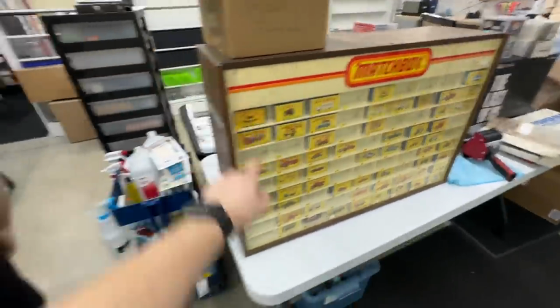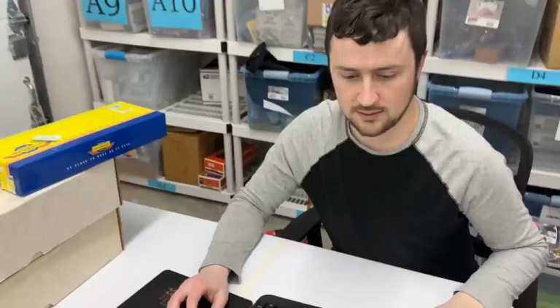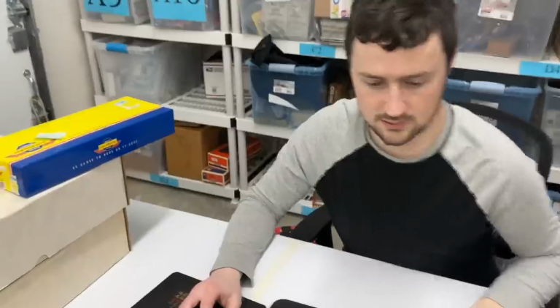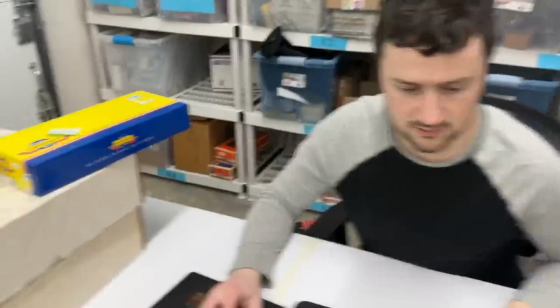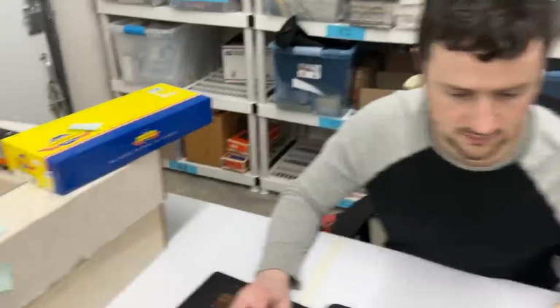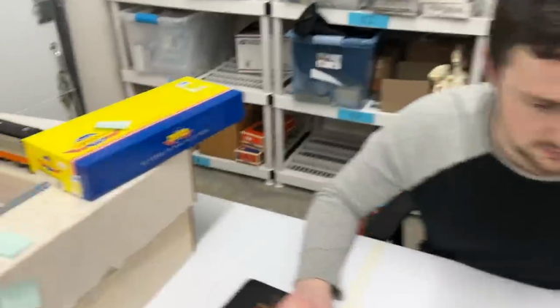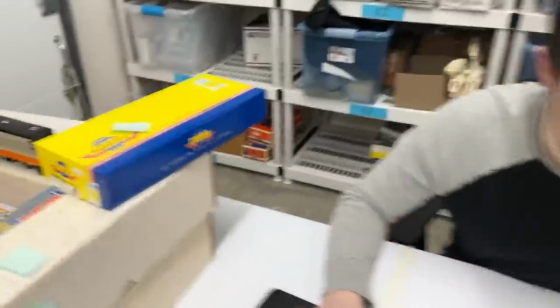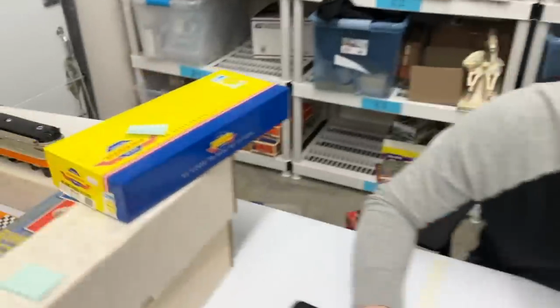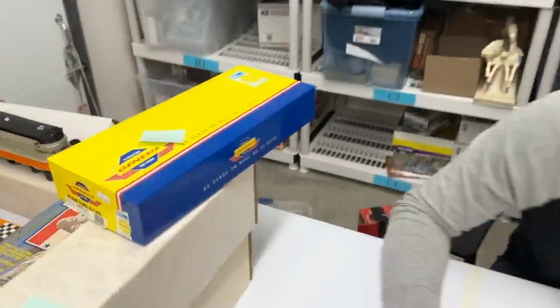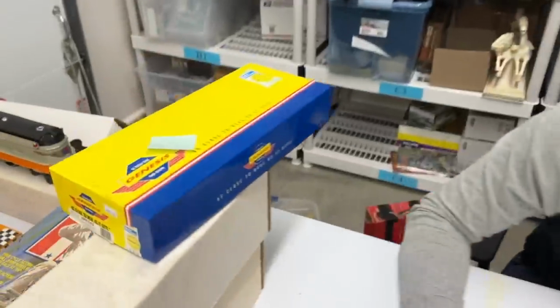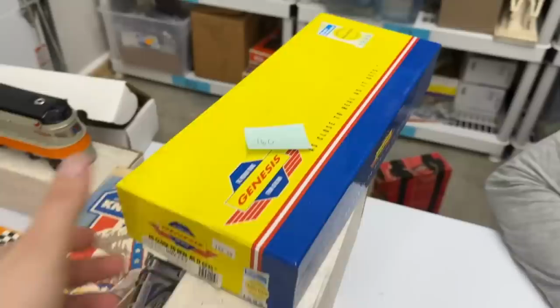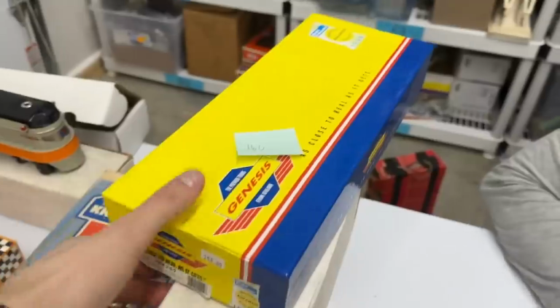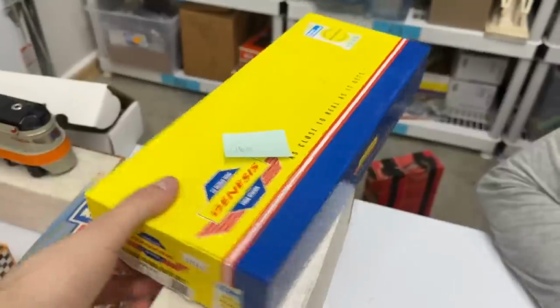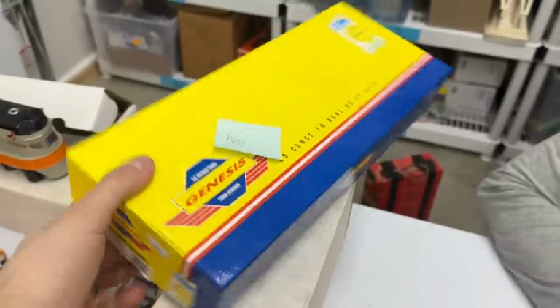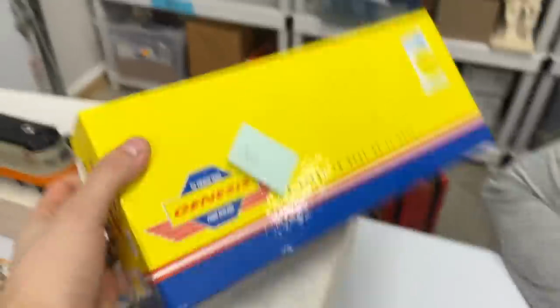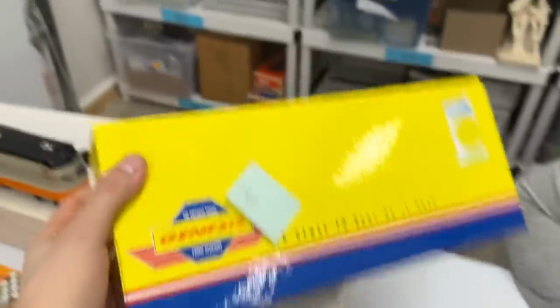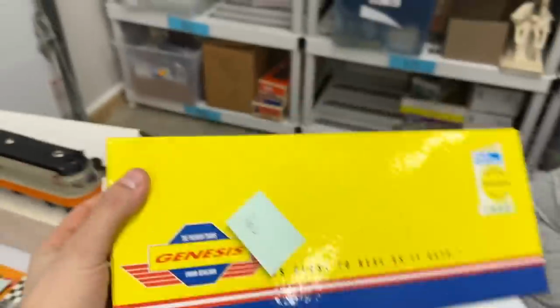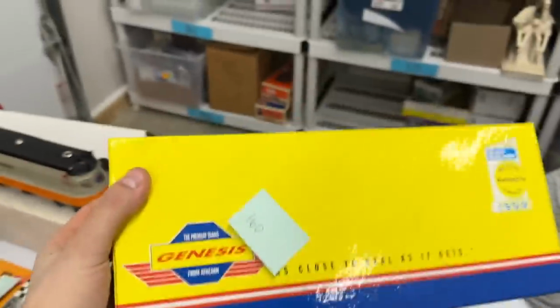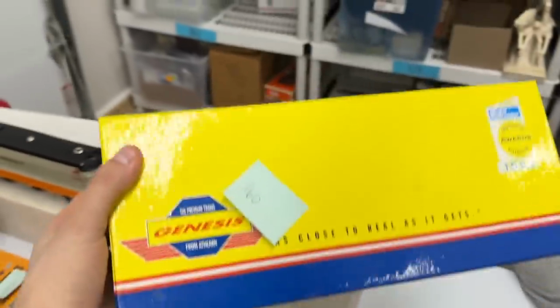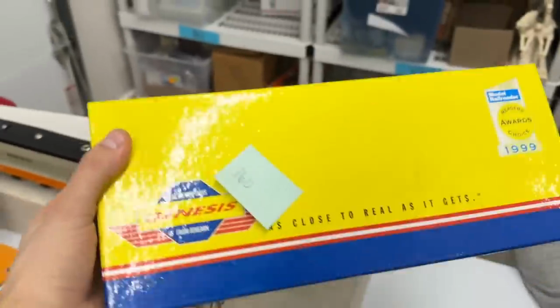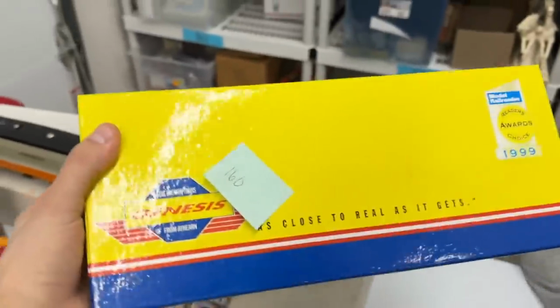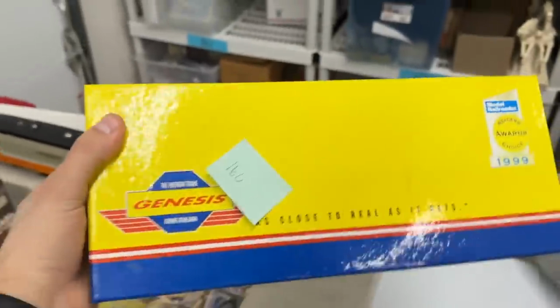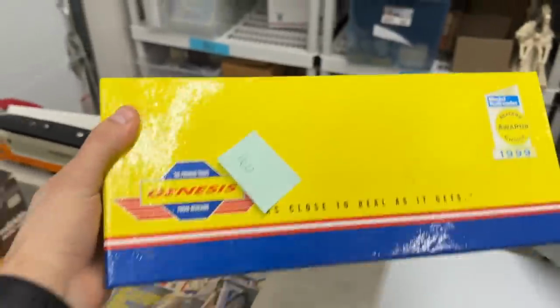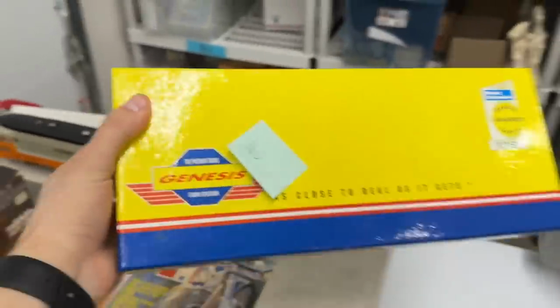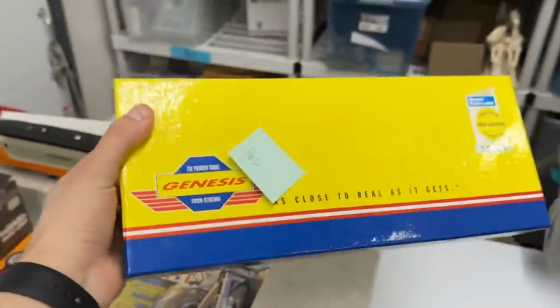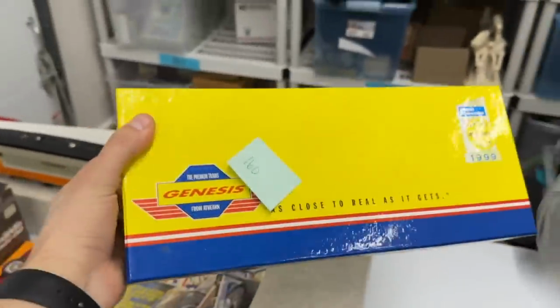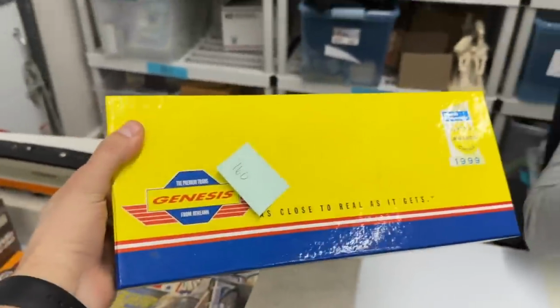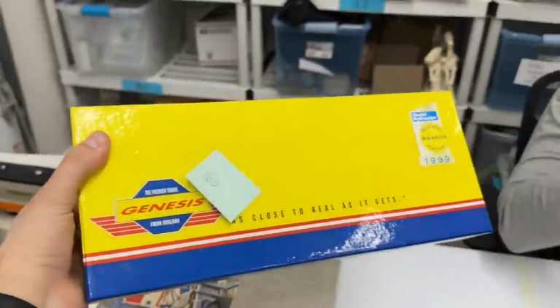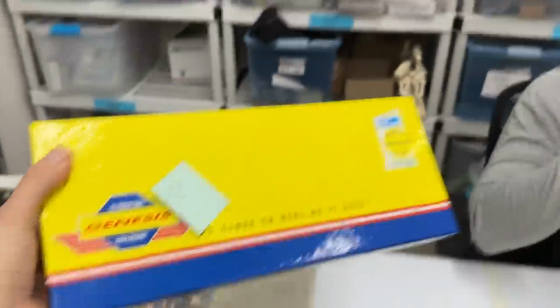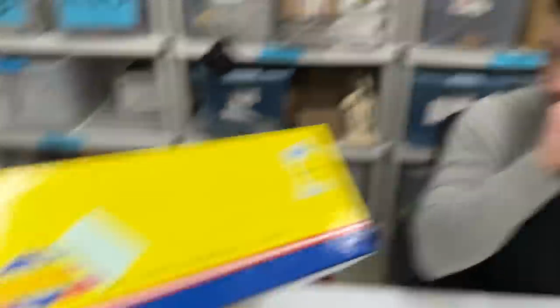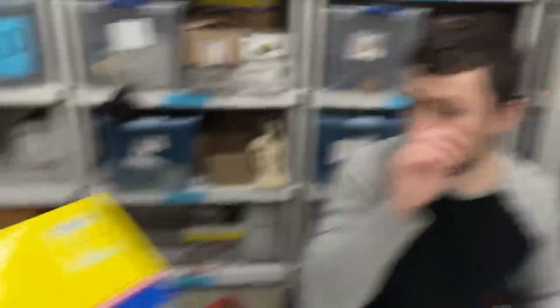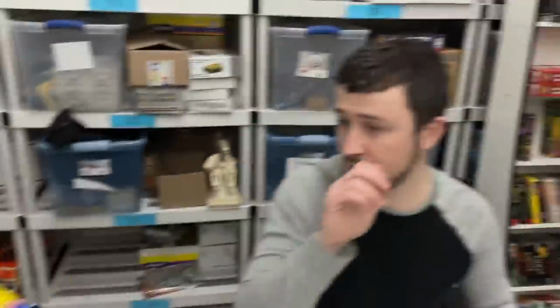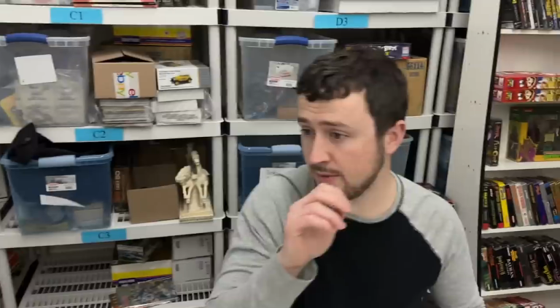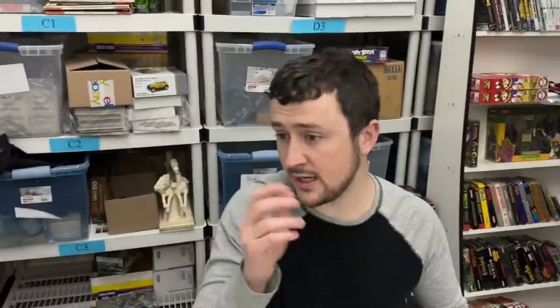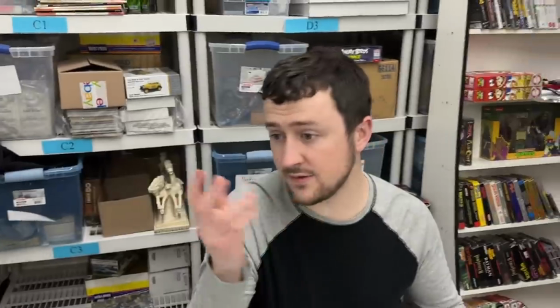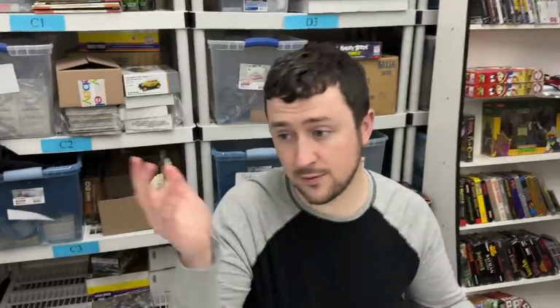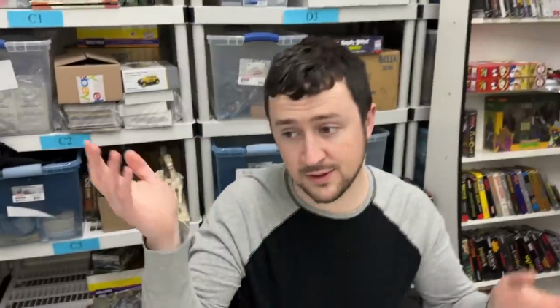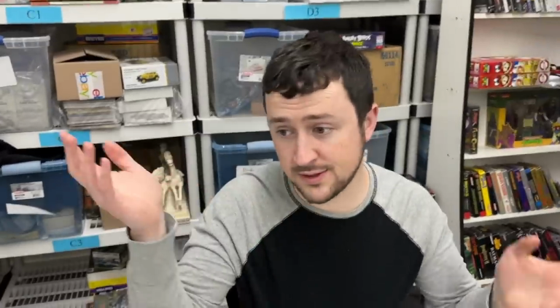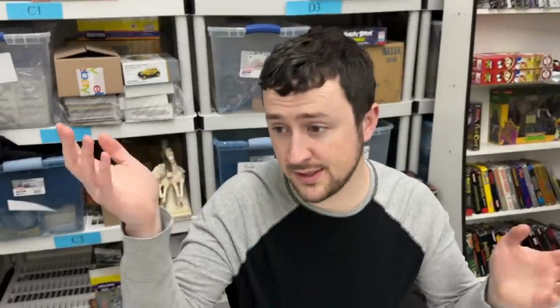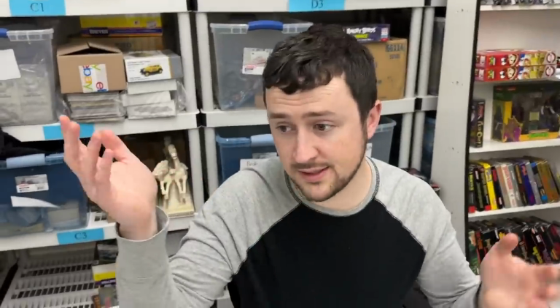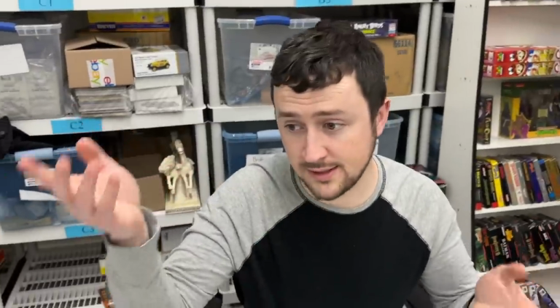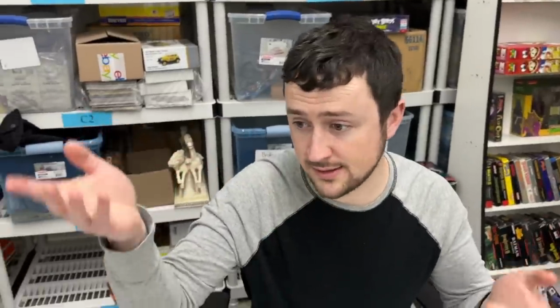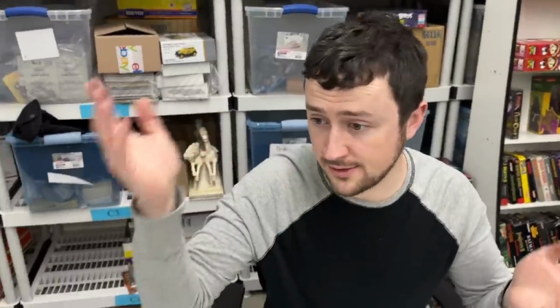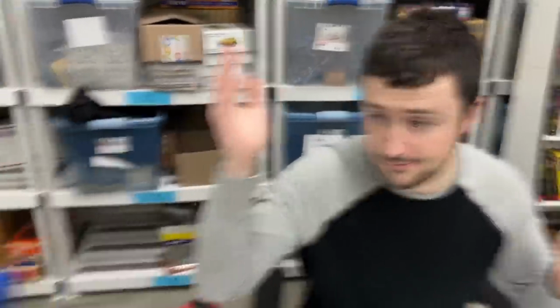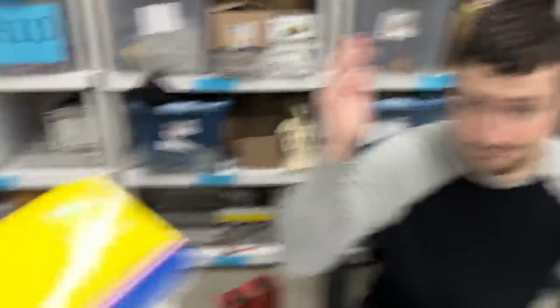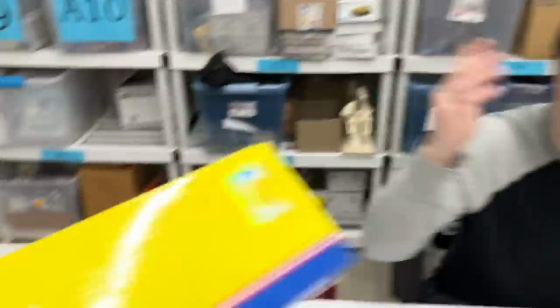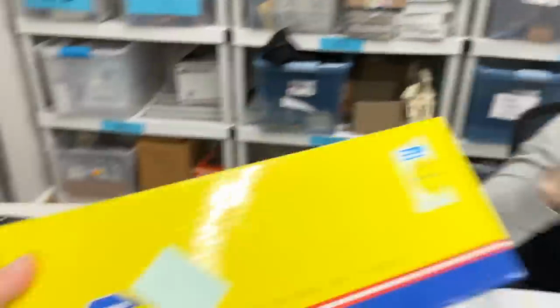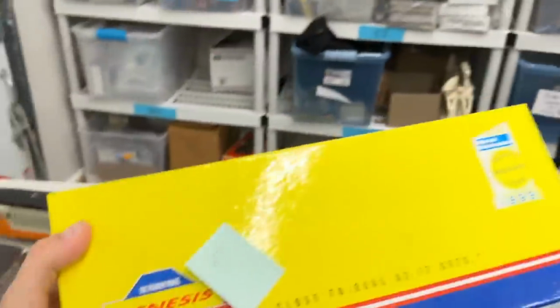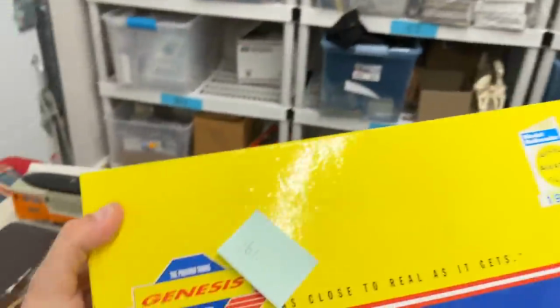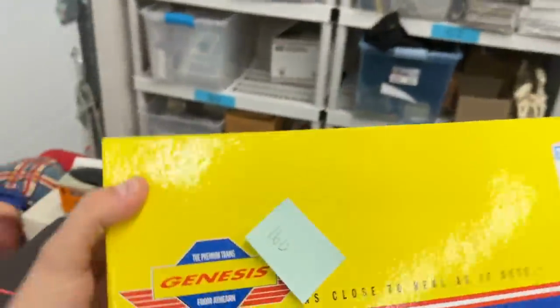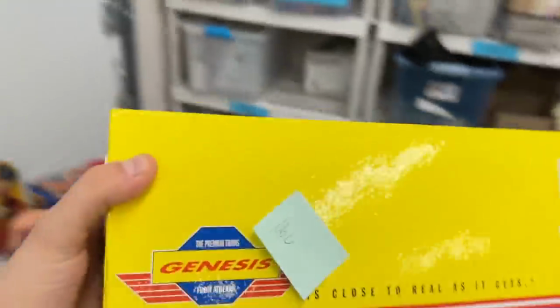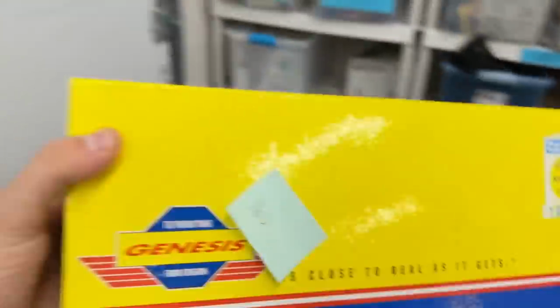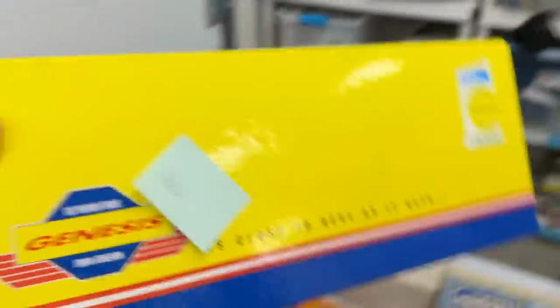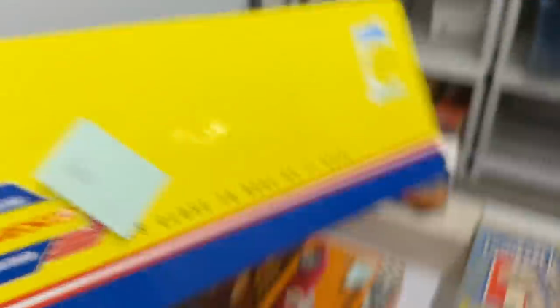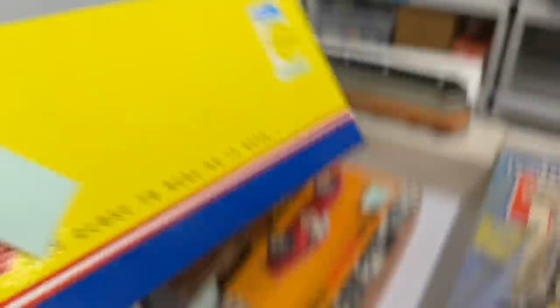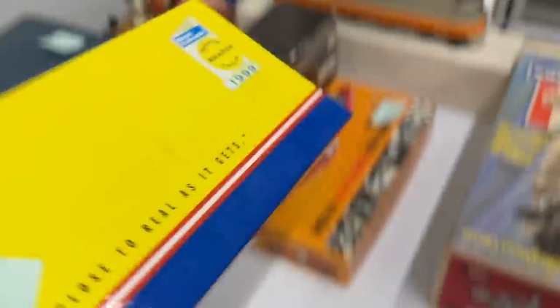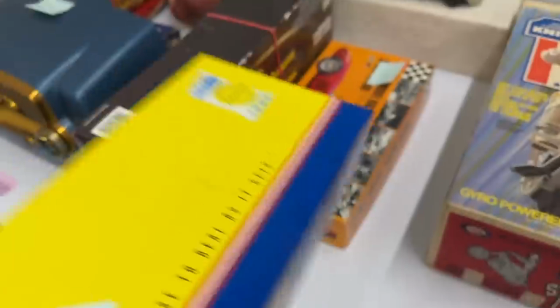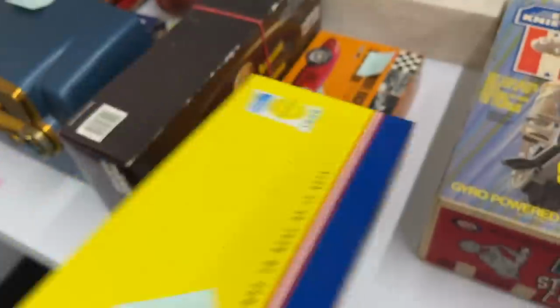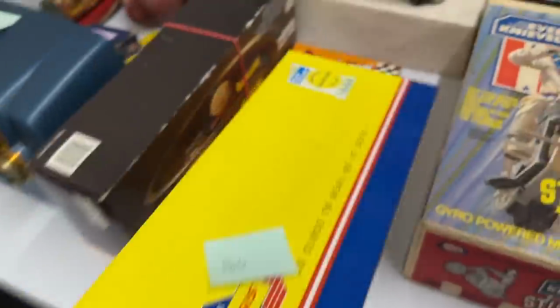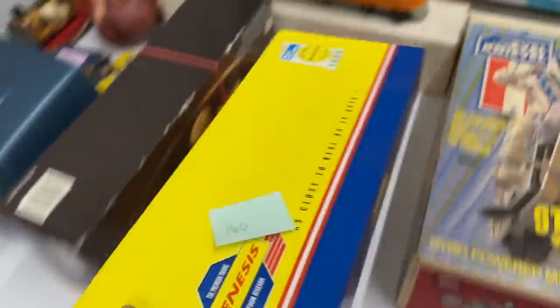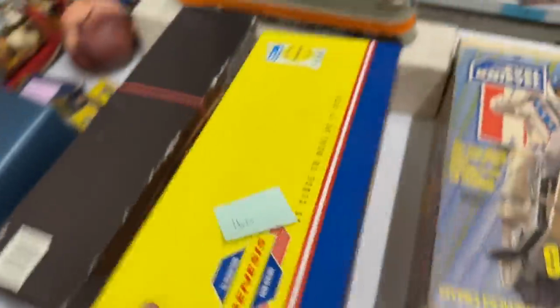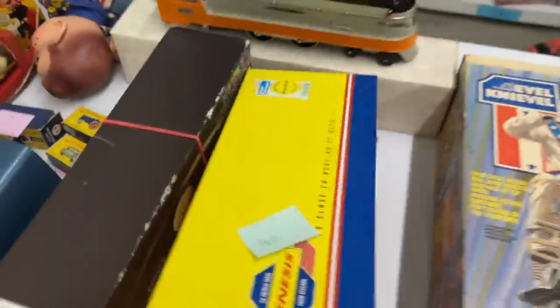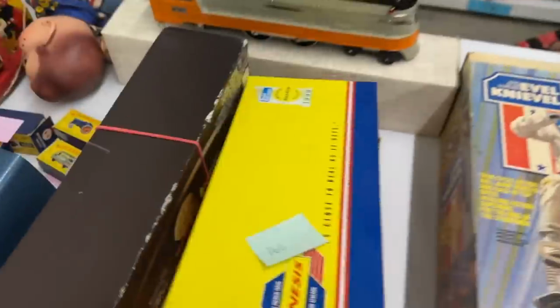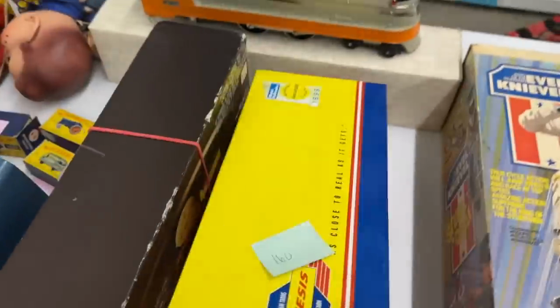What did you find on this one? I found a sold that was like new open box for $160. We'll just match that — put it right here.